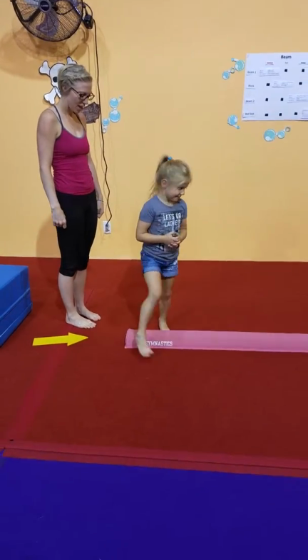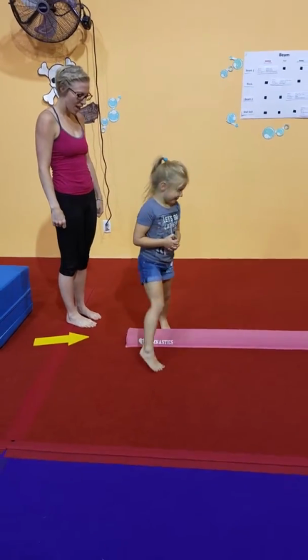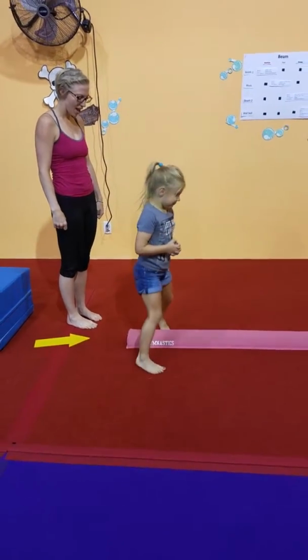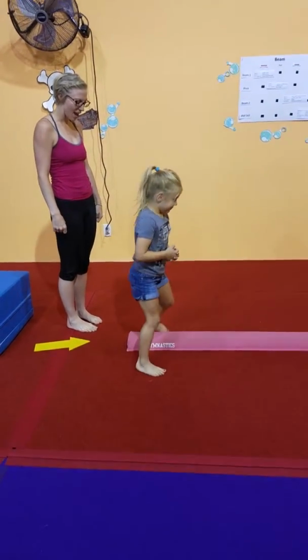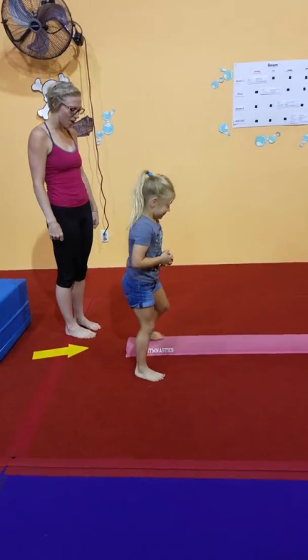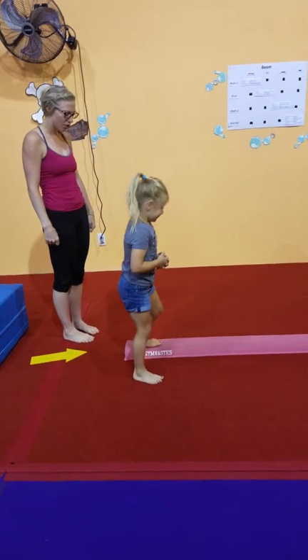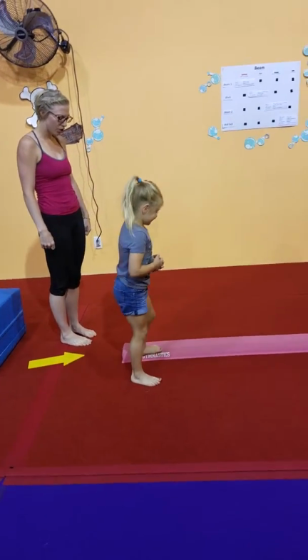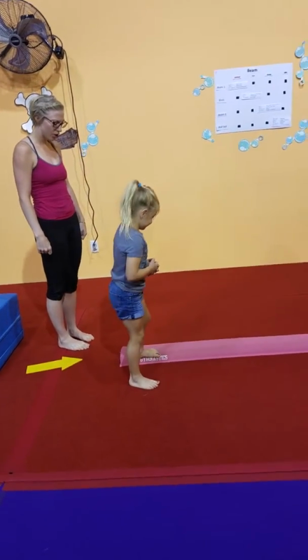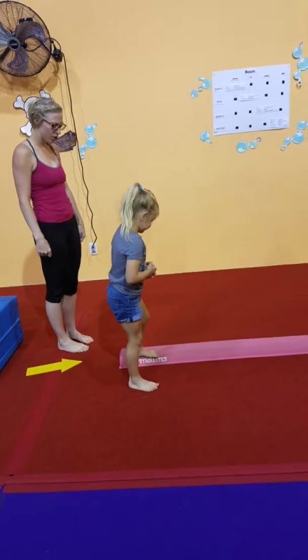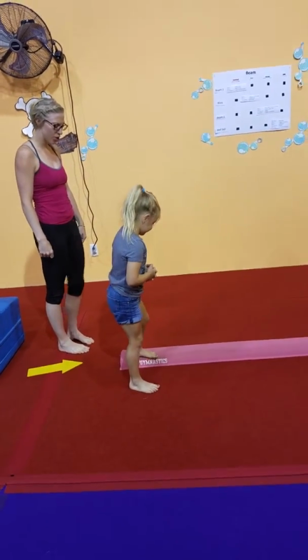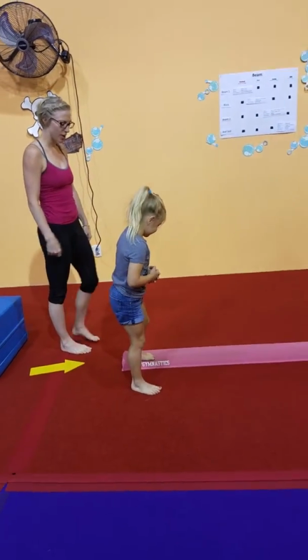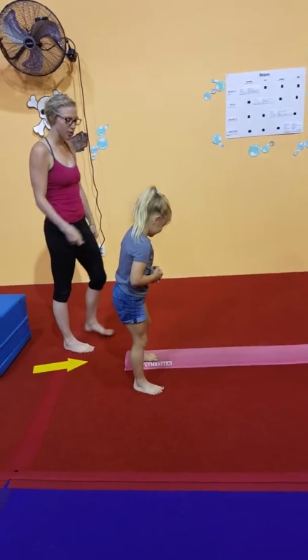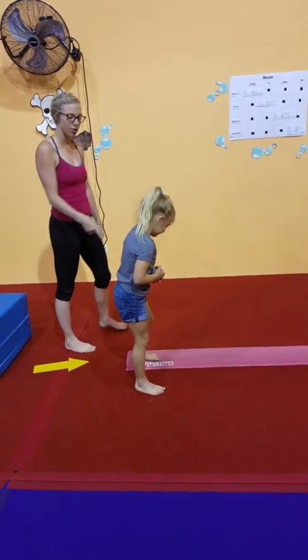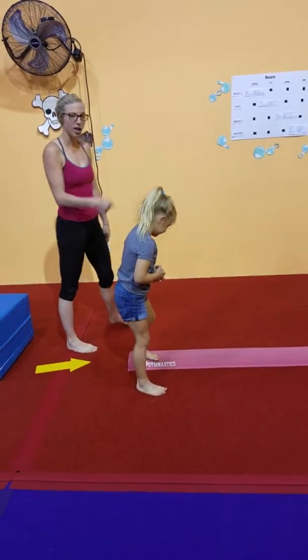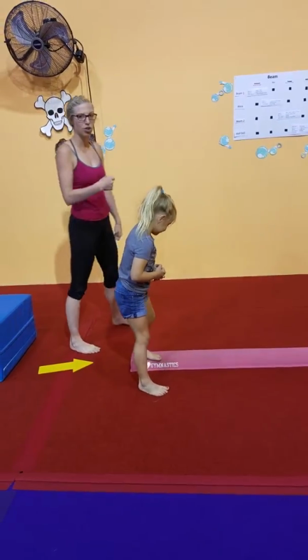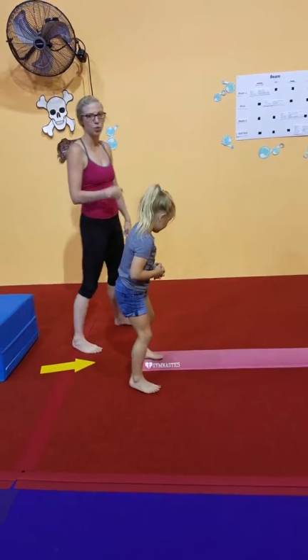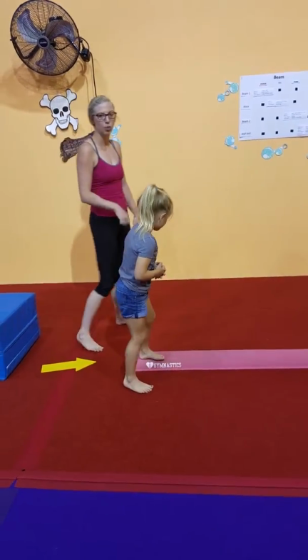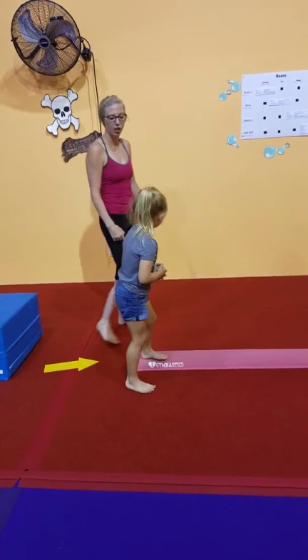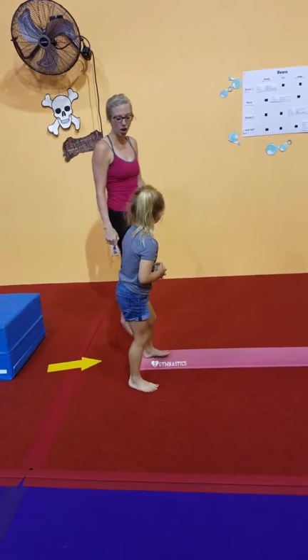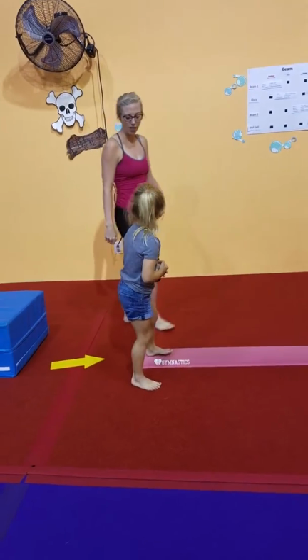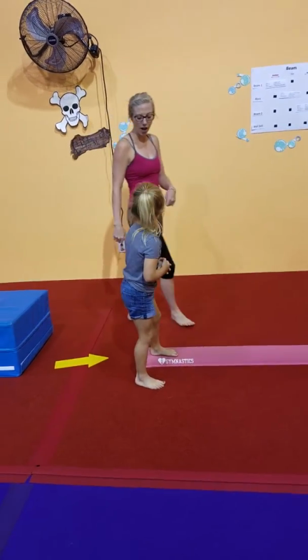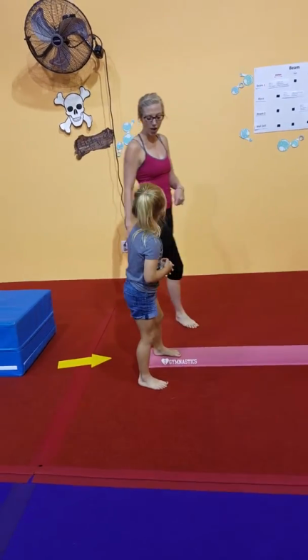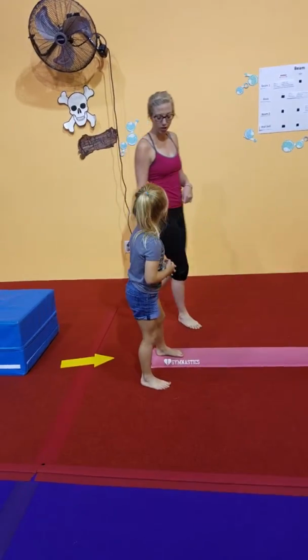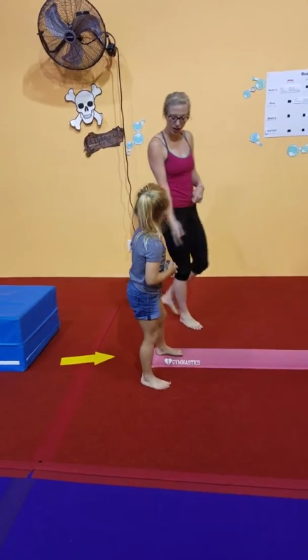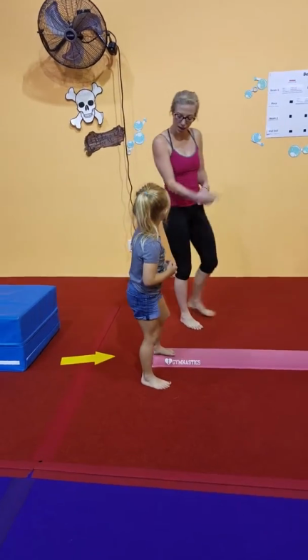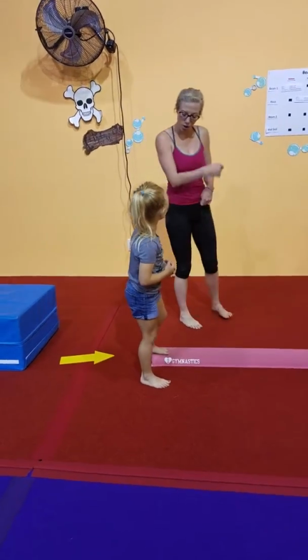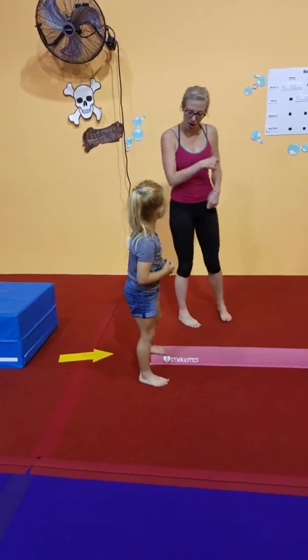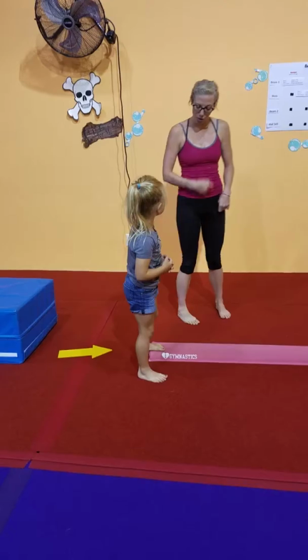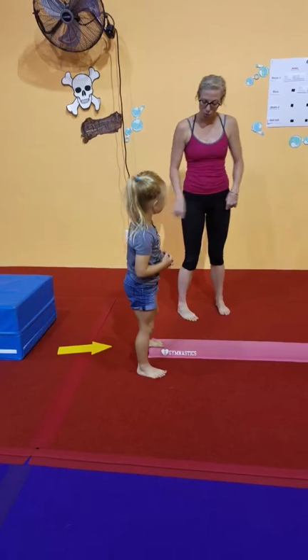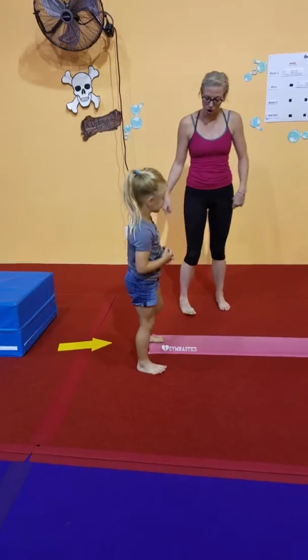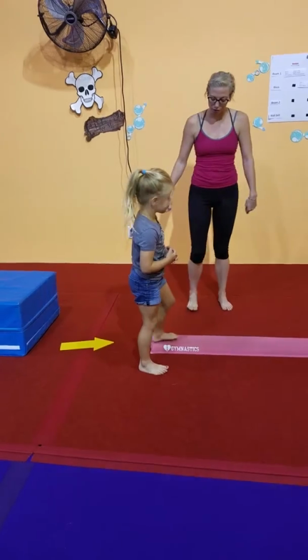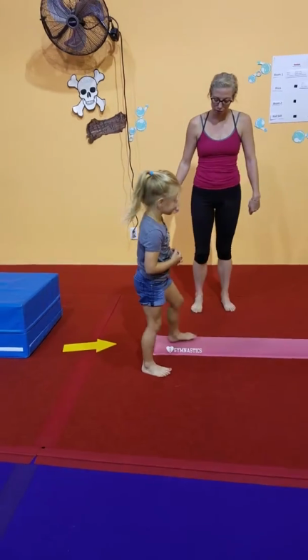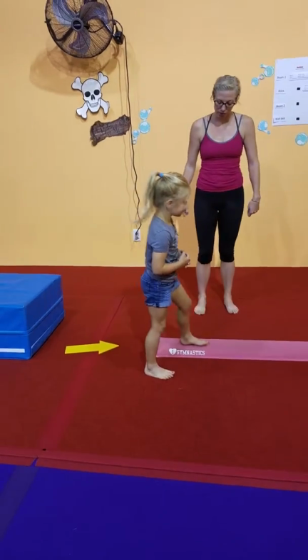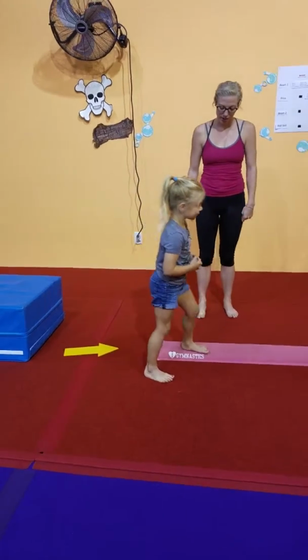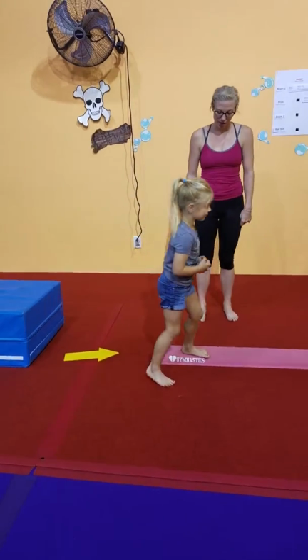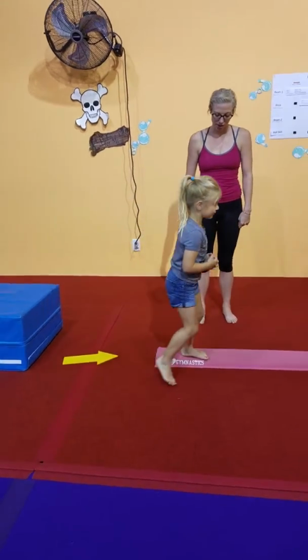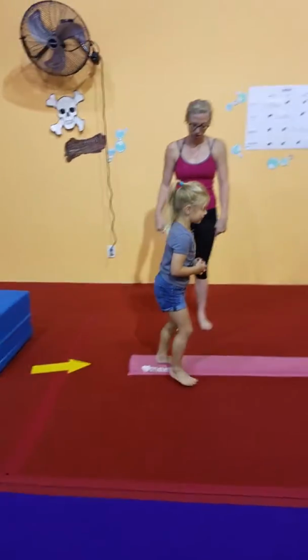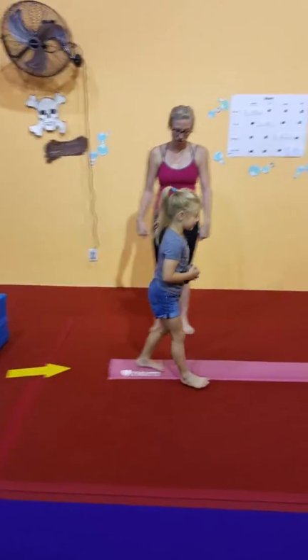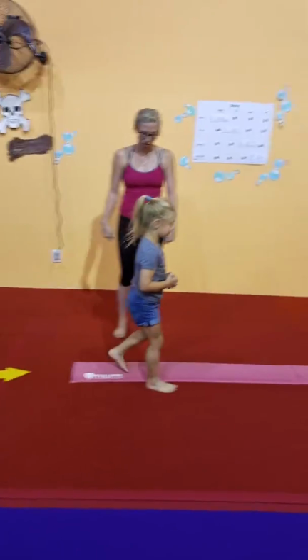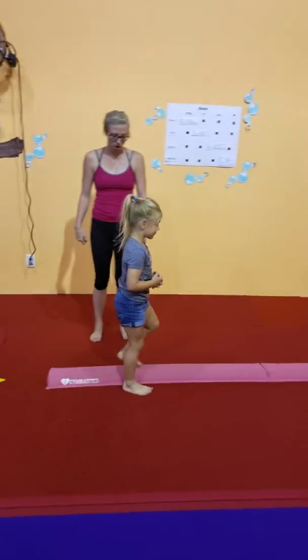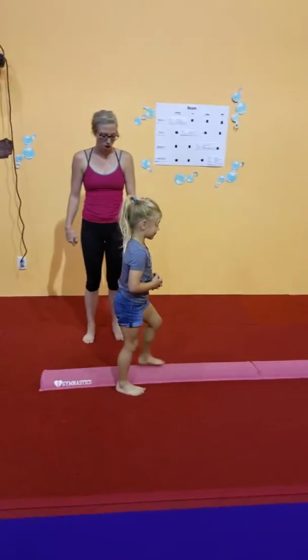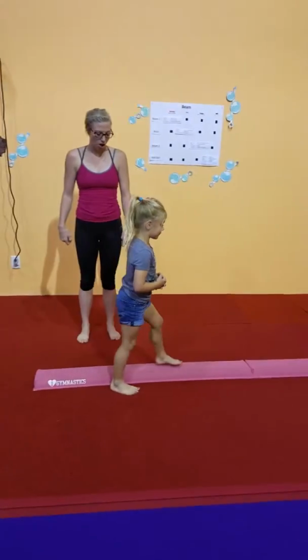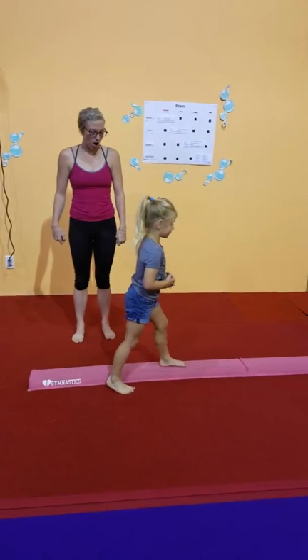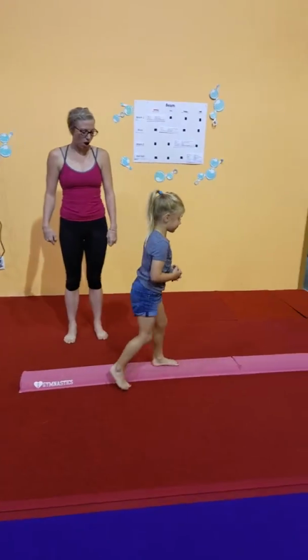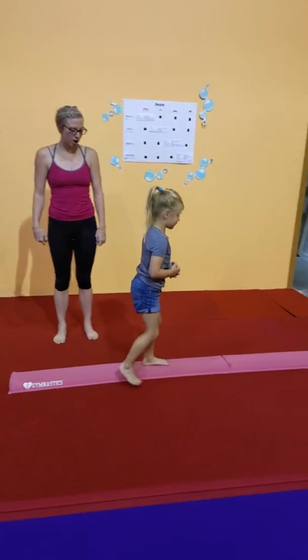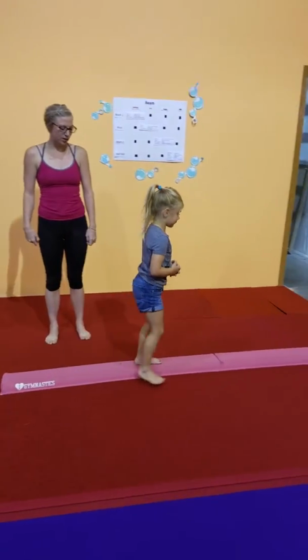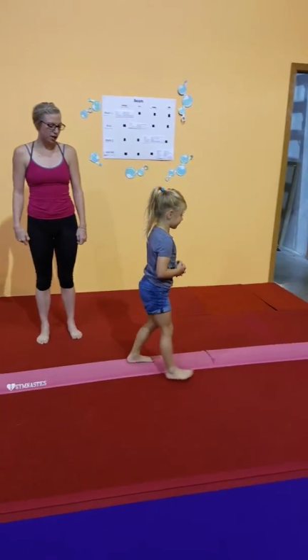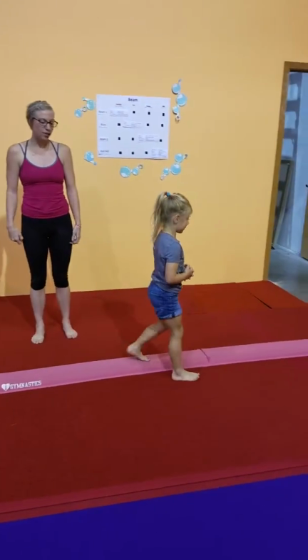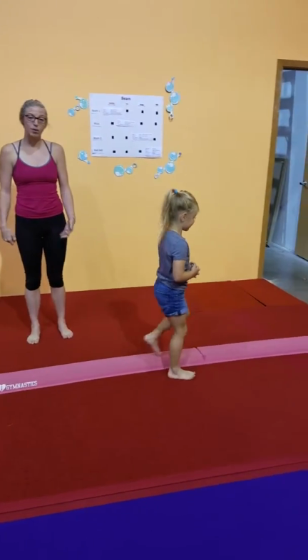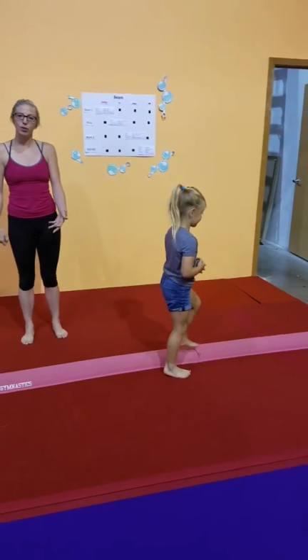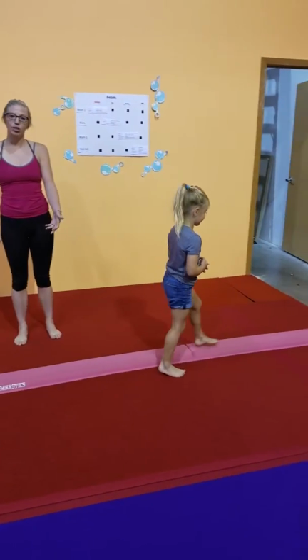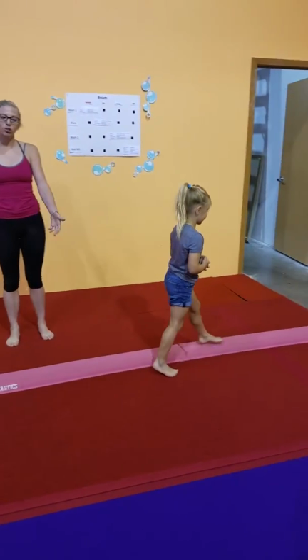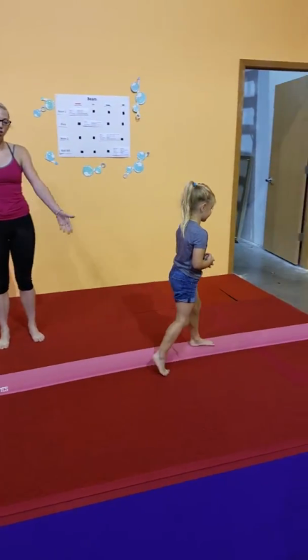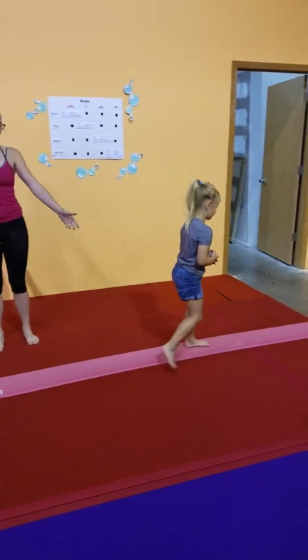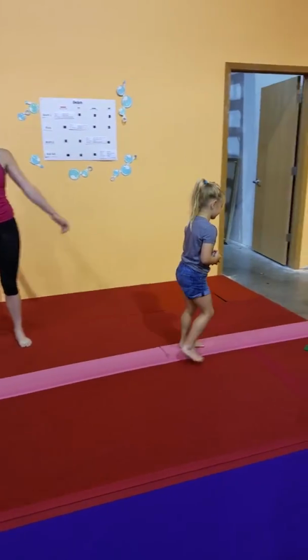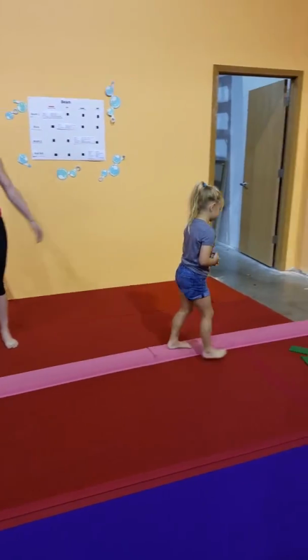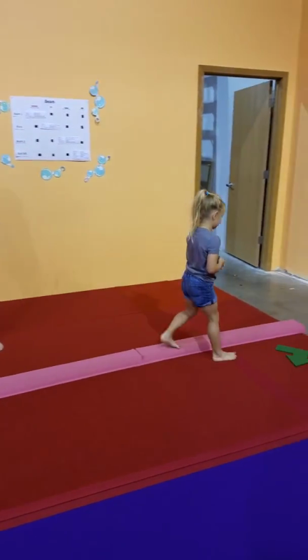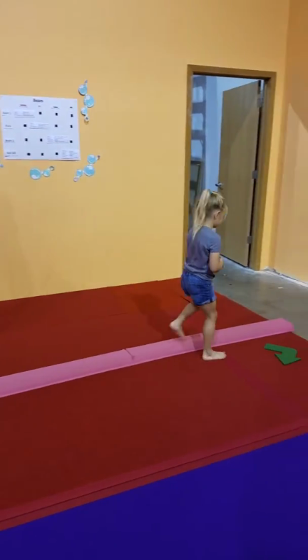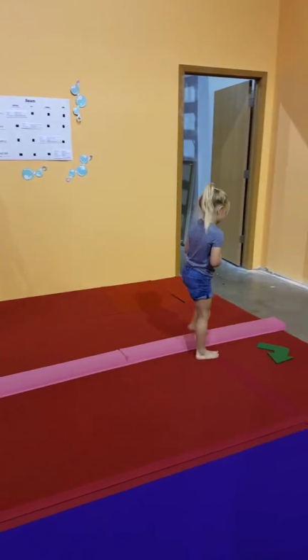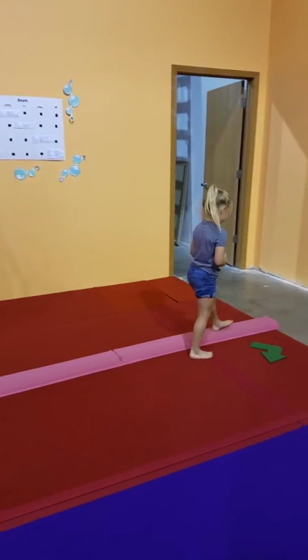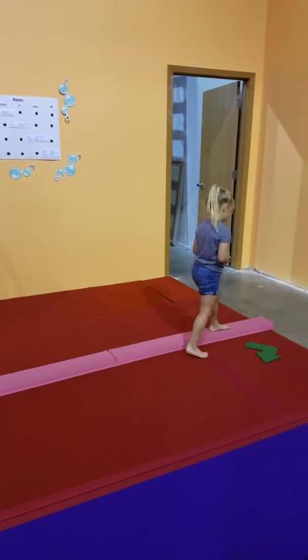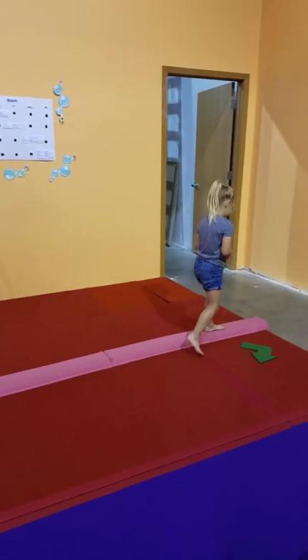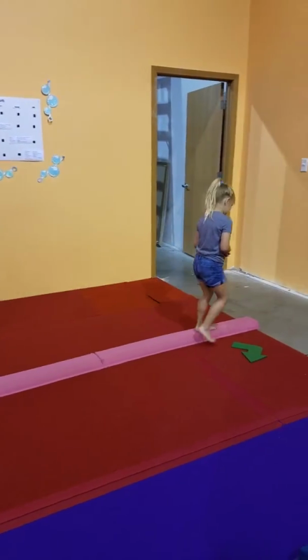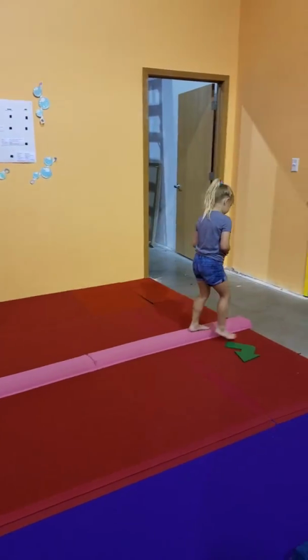And now you're going to do it. So now she's working on that other leg. Go ahead and walk forward there. Awesome. So we're introducing it on the floor beam.